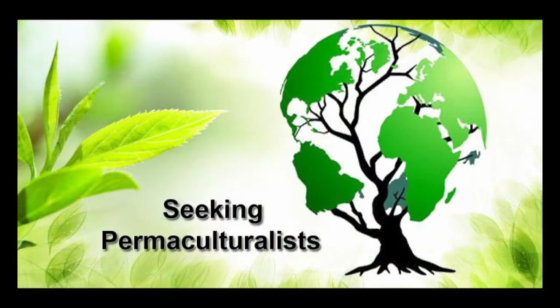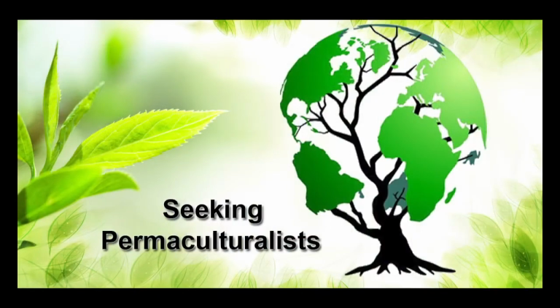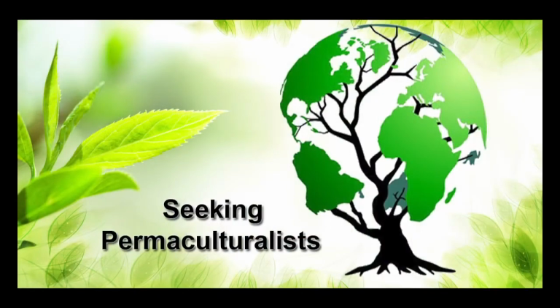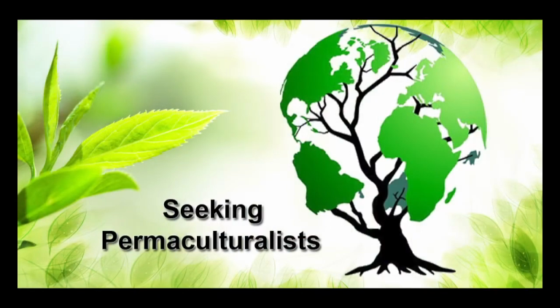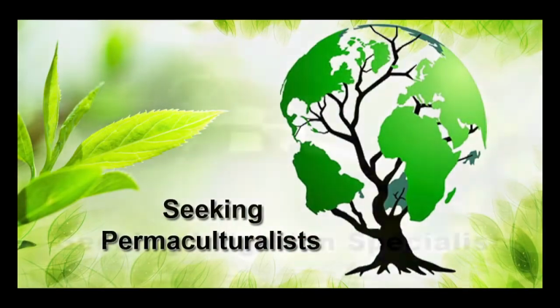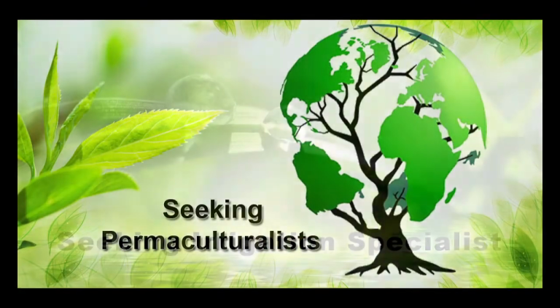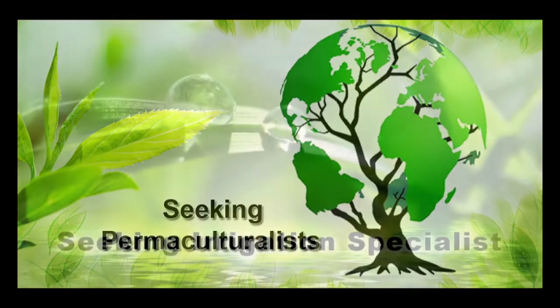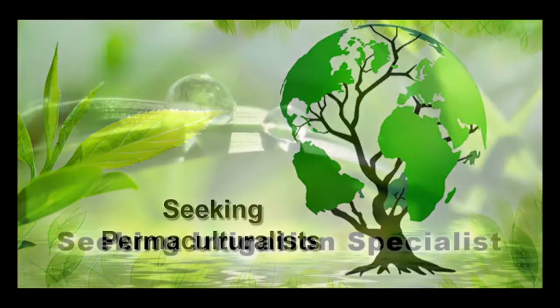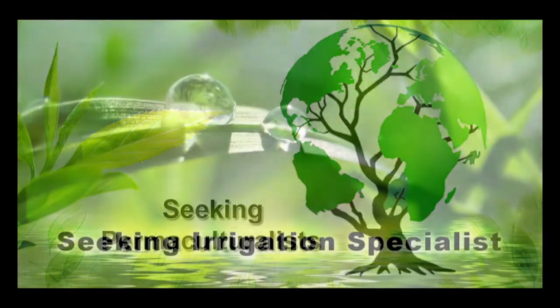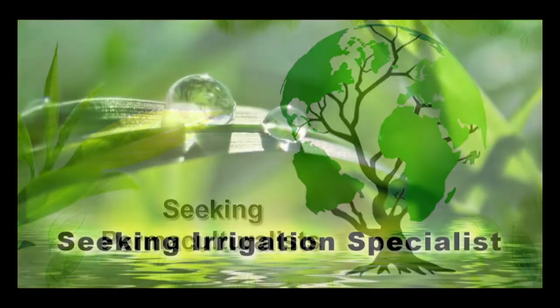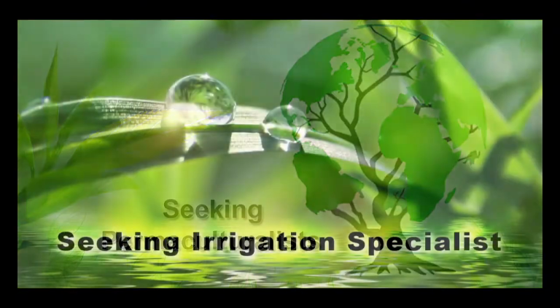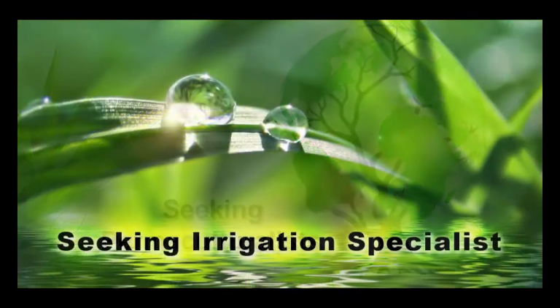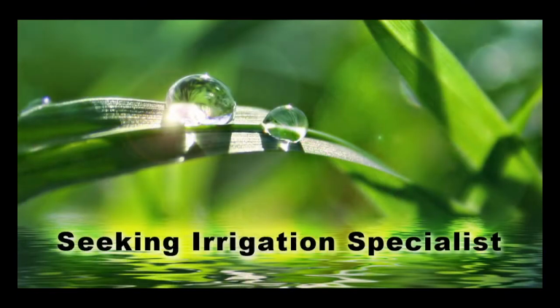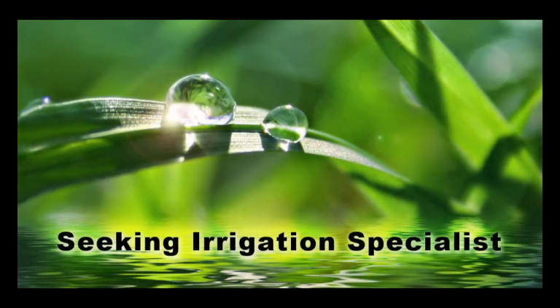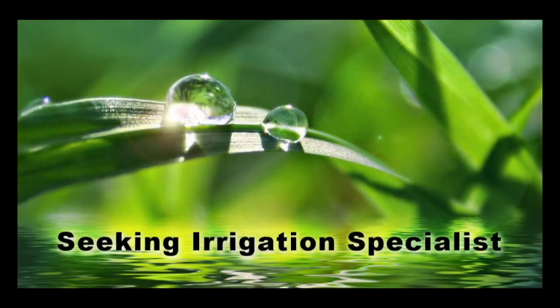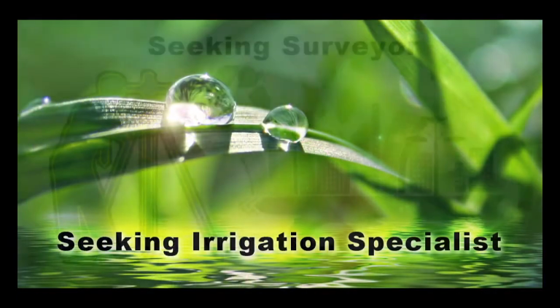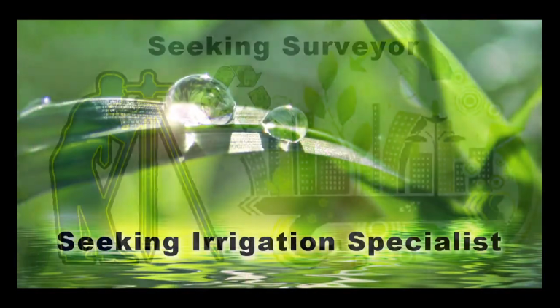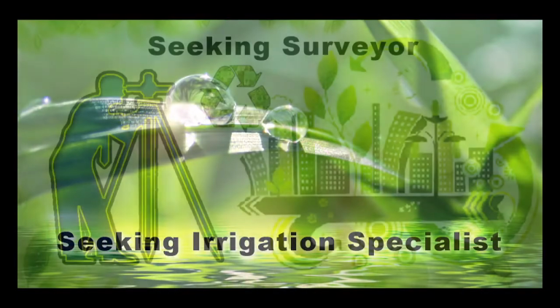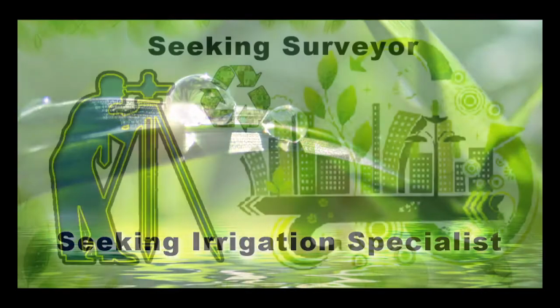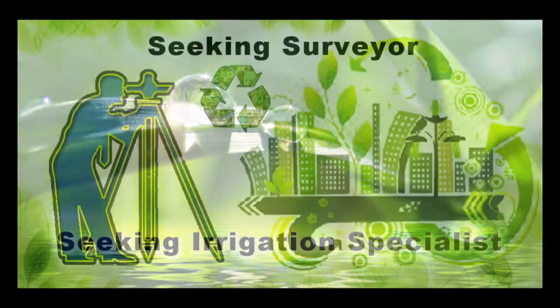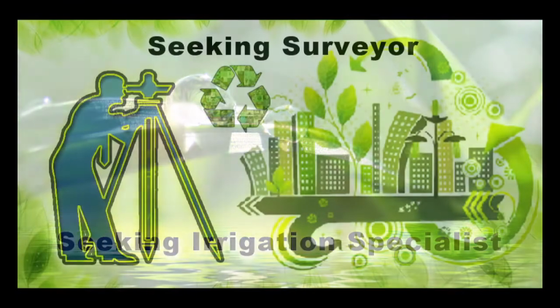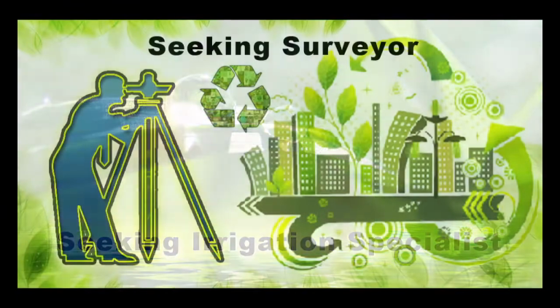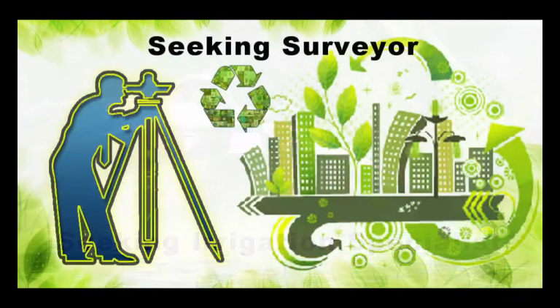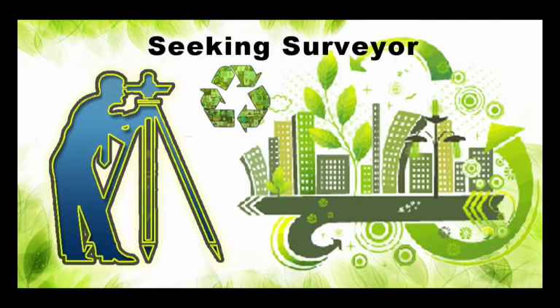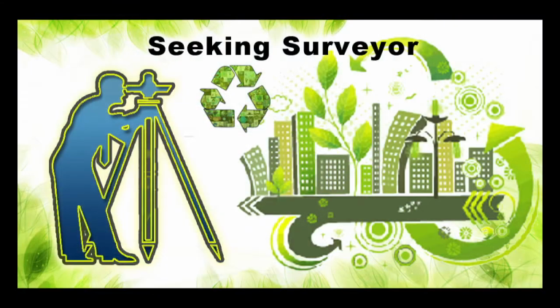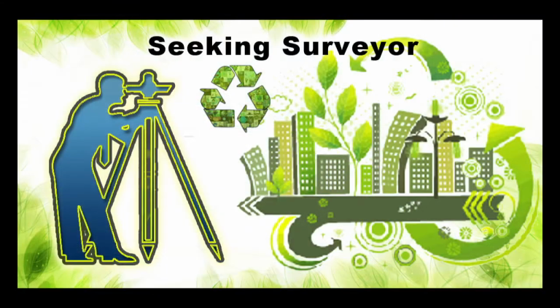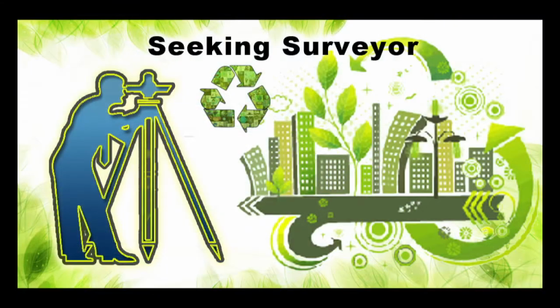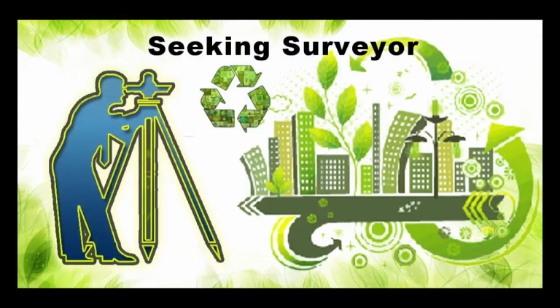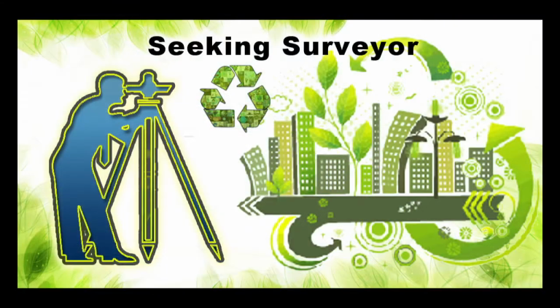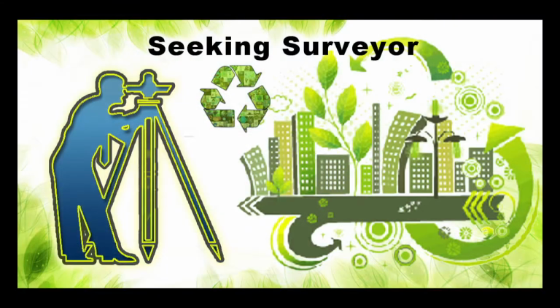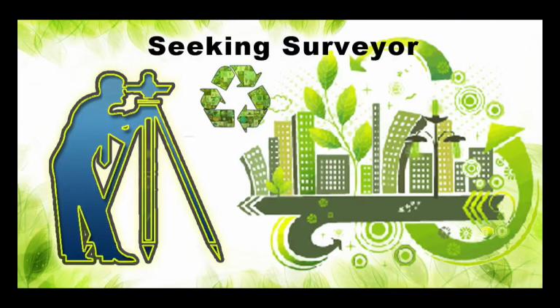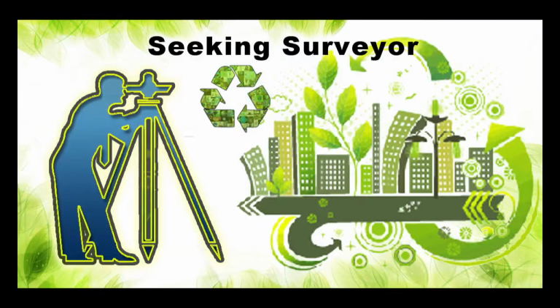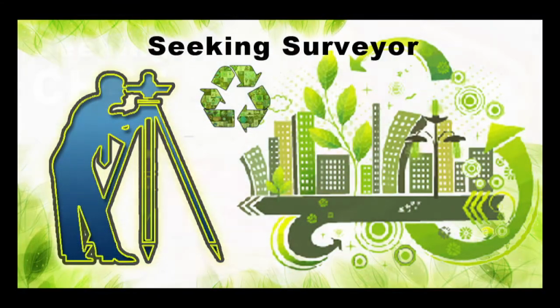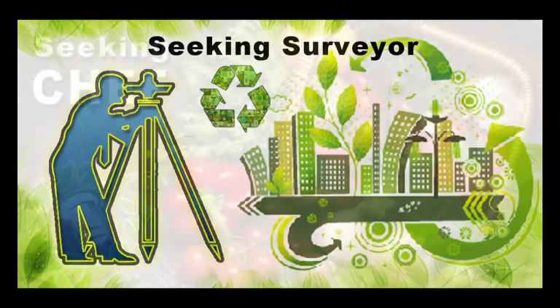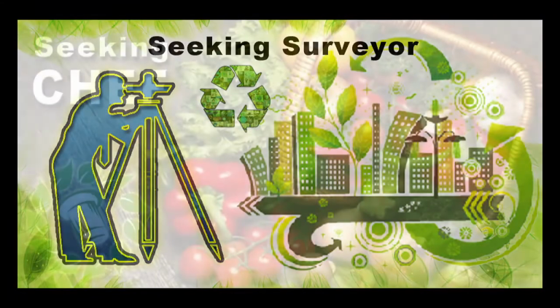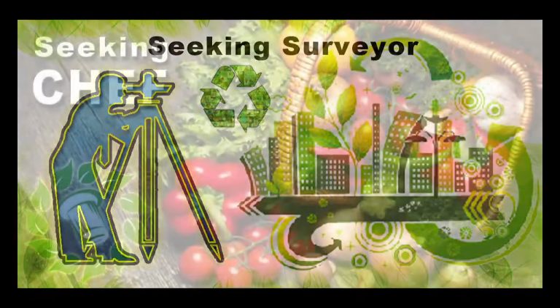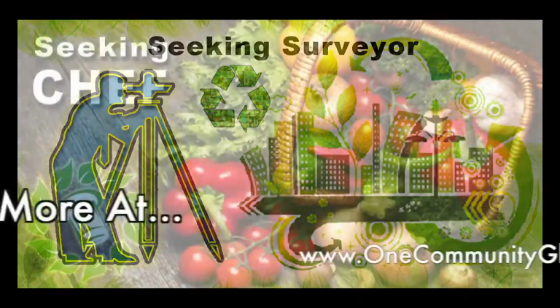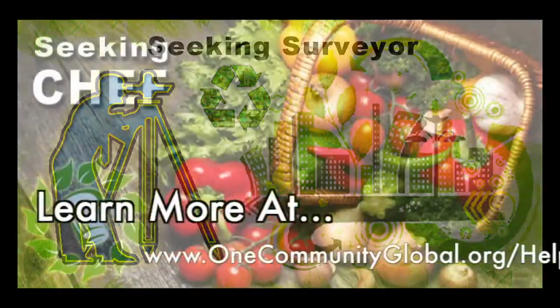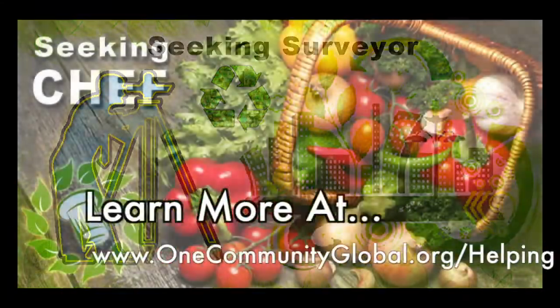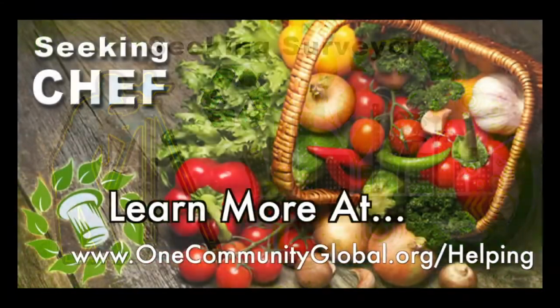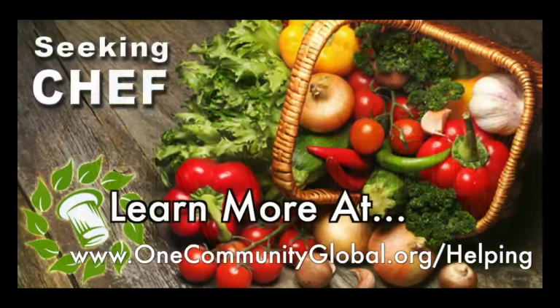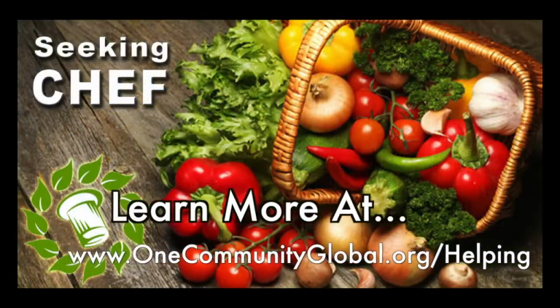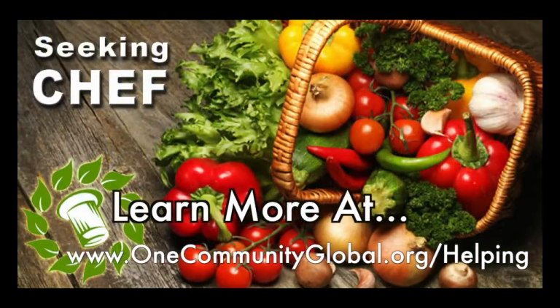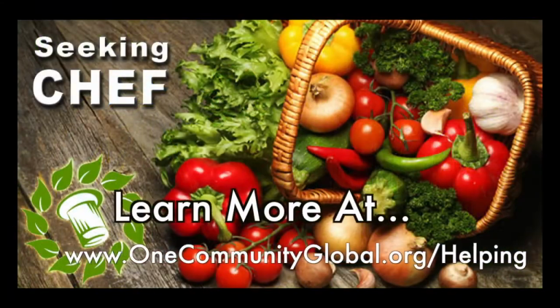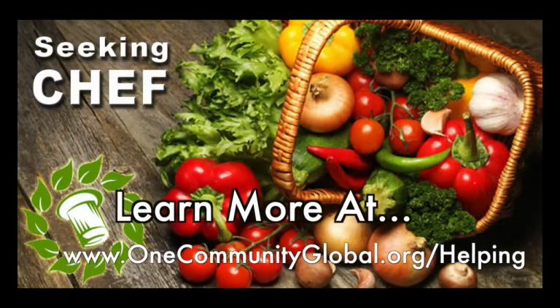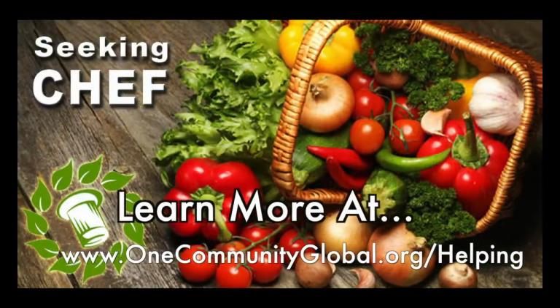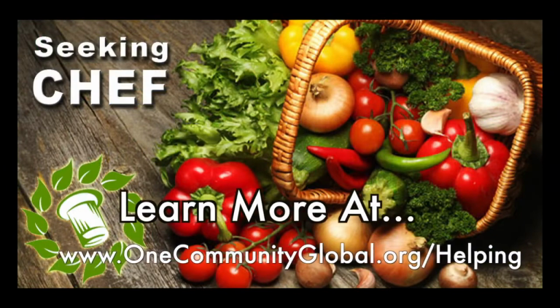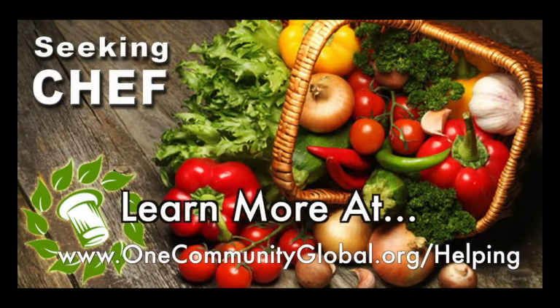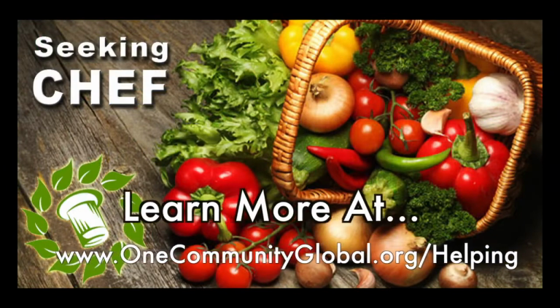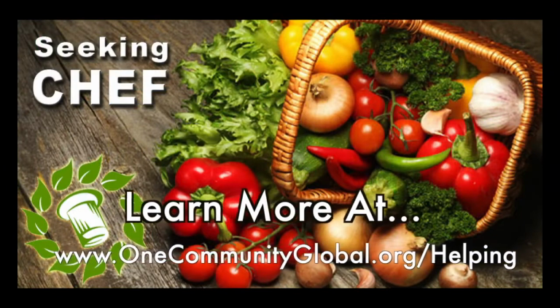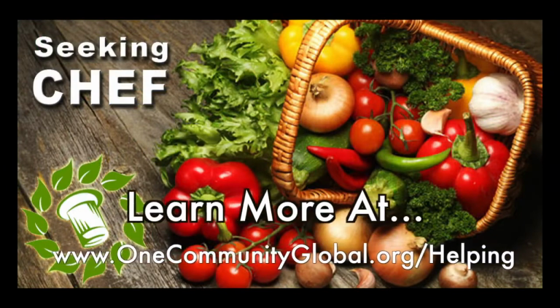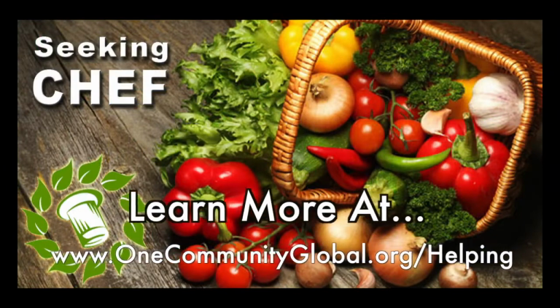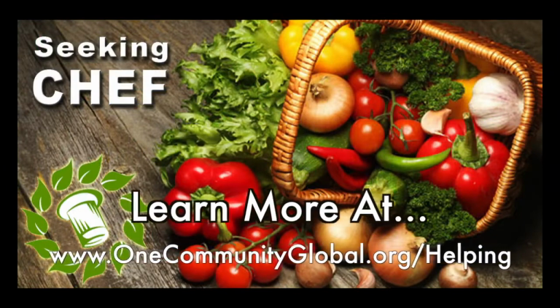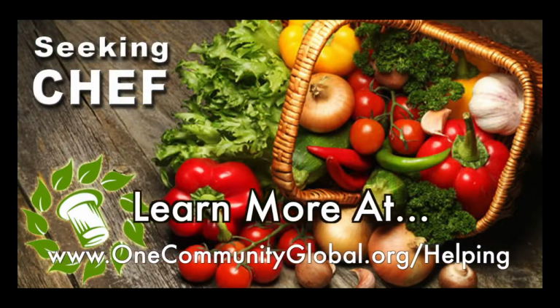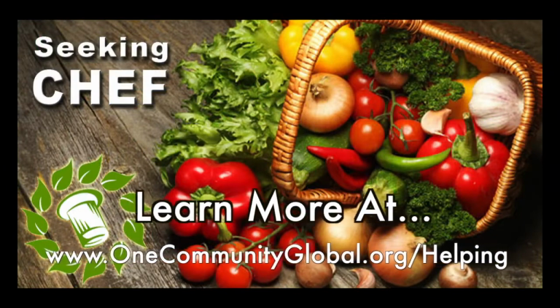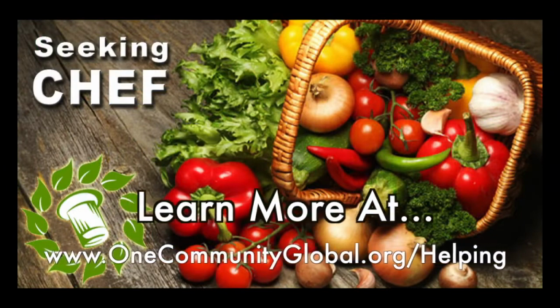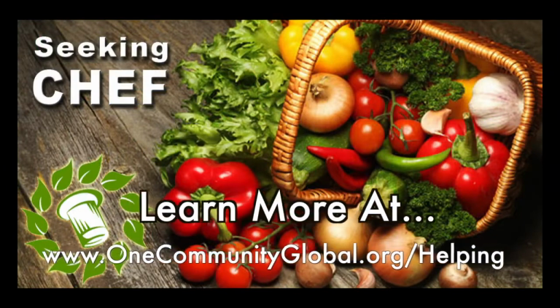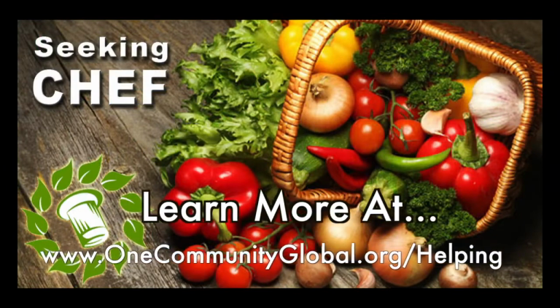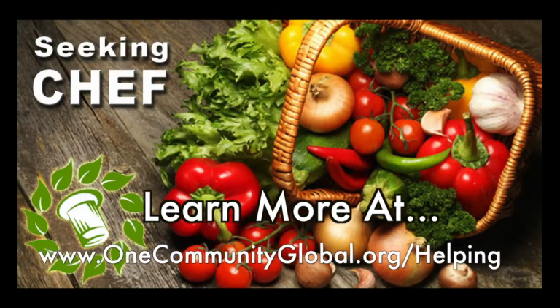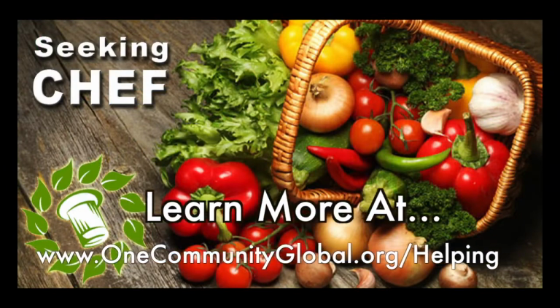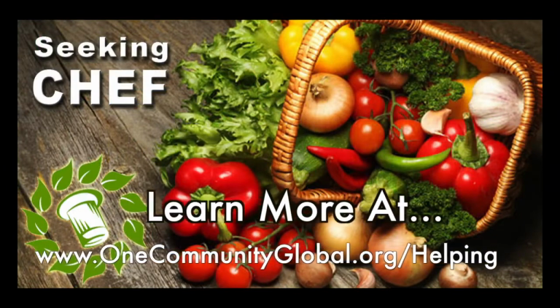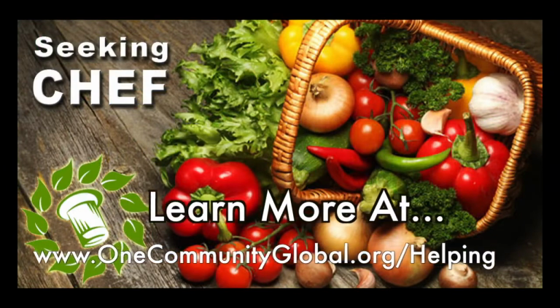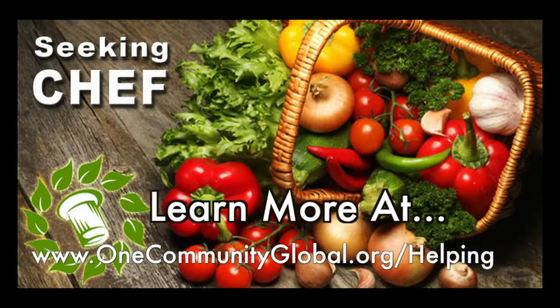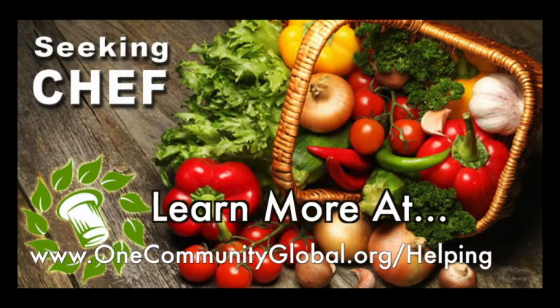In this area of our open source project we are seeking a permaculturalist, an irrigation specialist, a surveyor, and a chef to join our team as either consultants to the project or pioneers who will be moving onto the property with us.